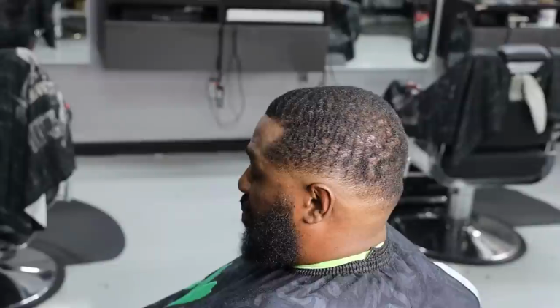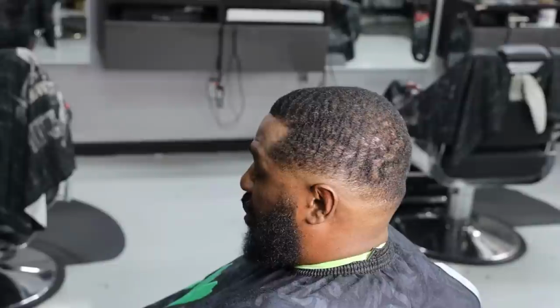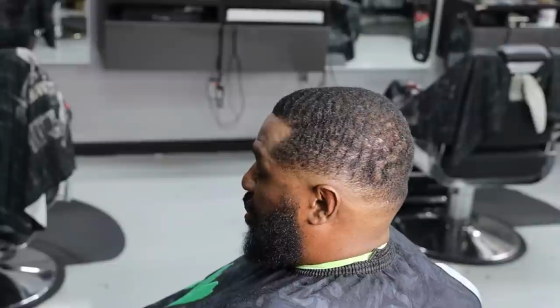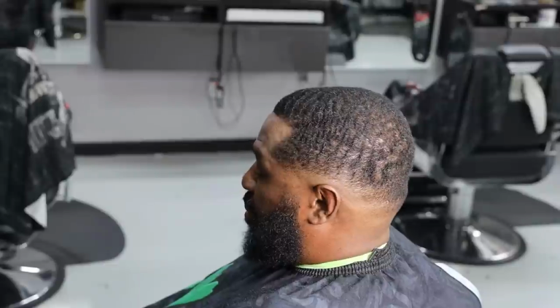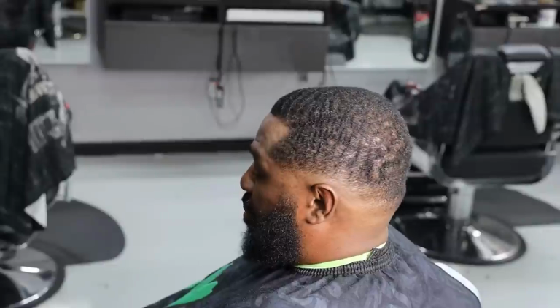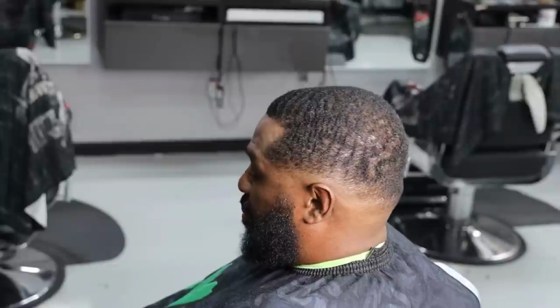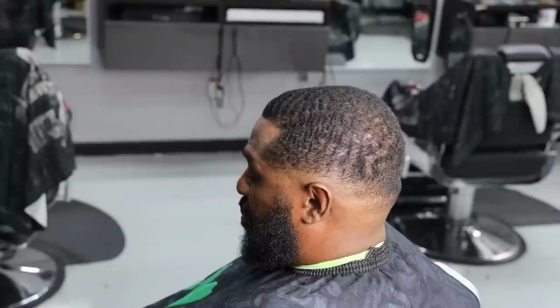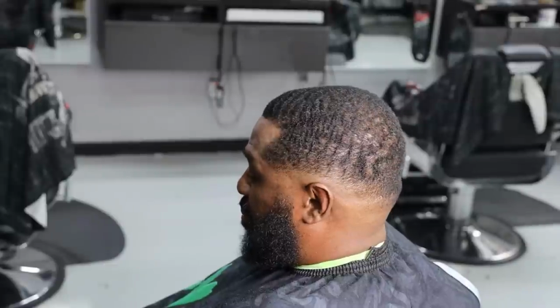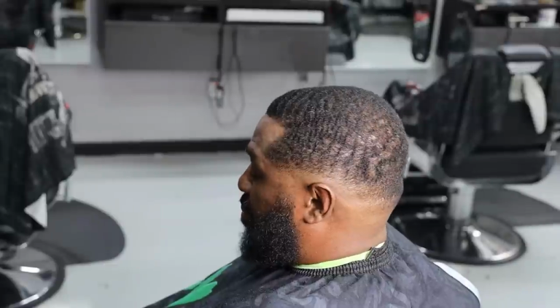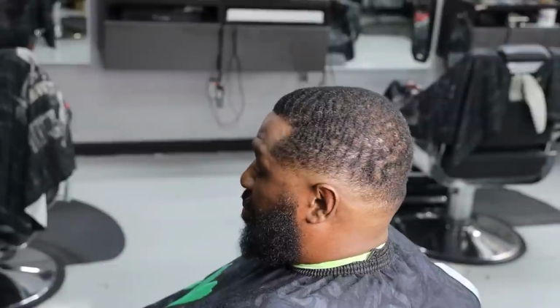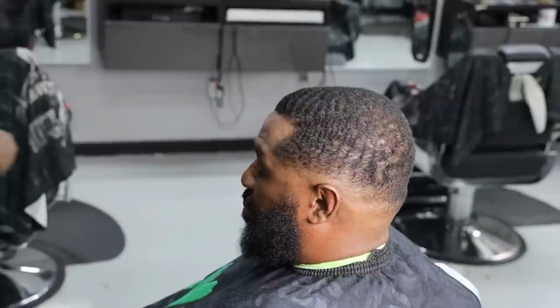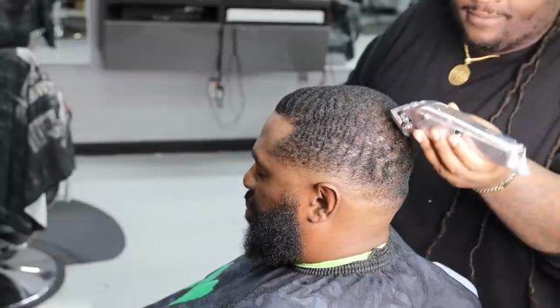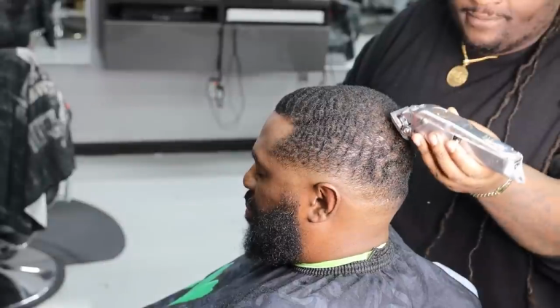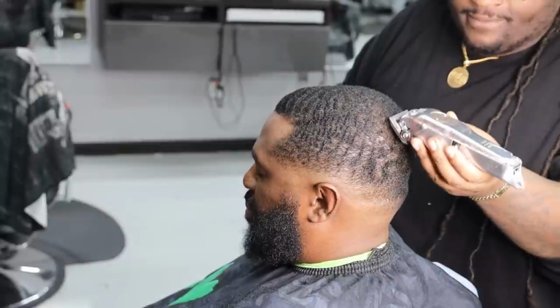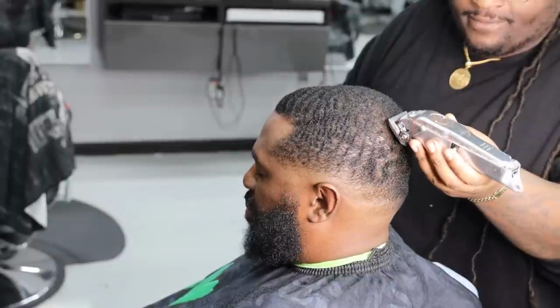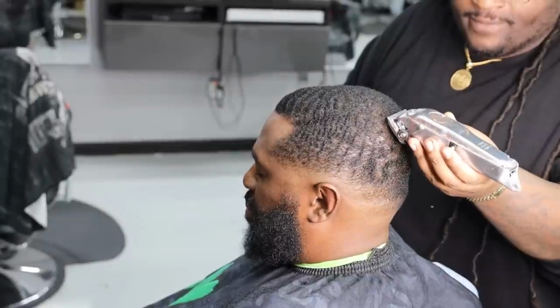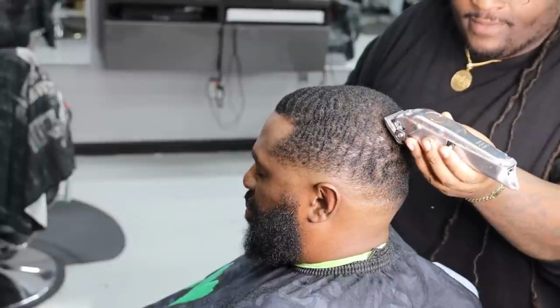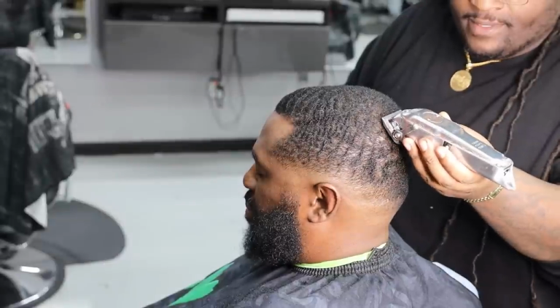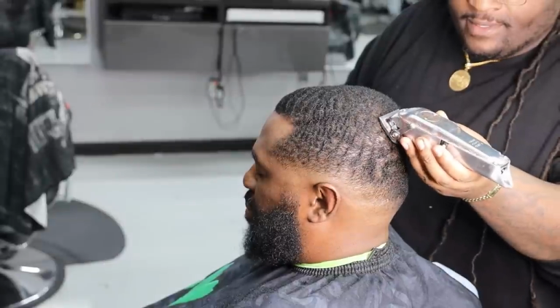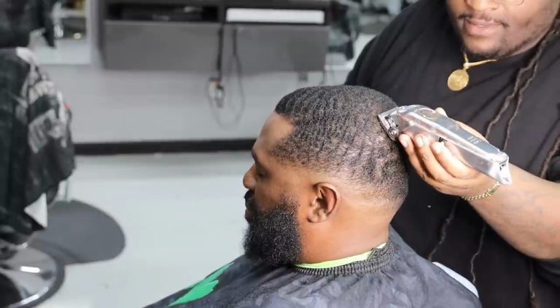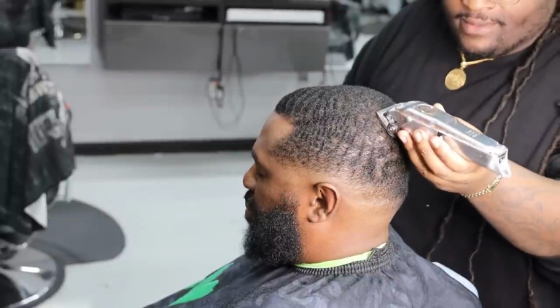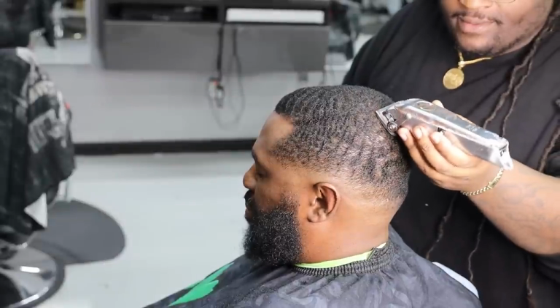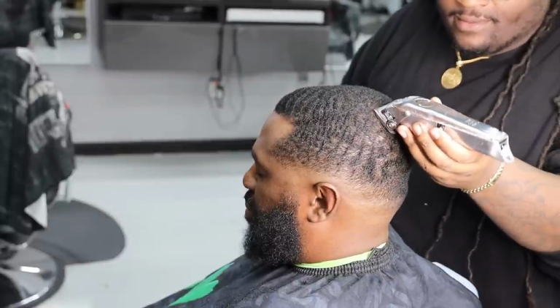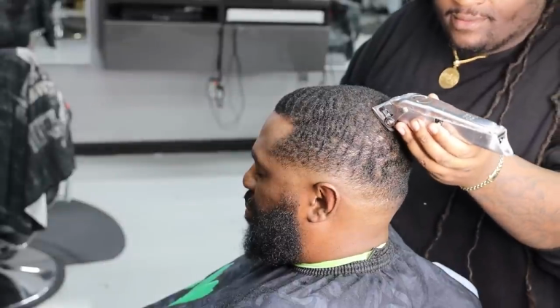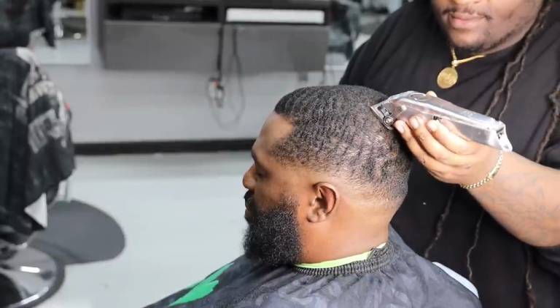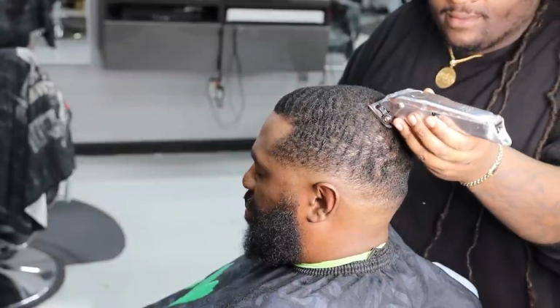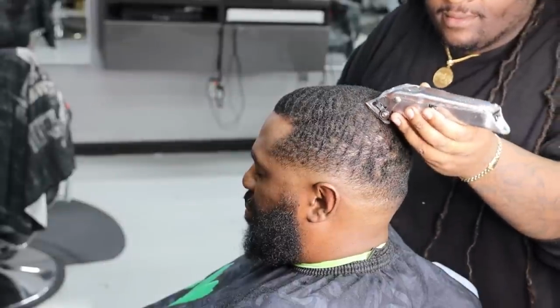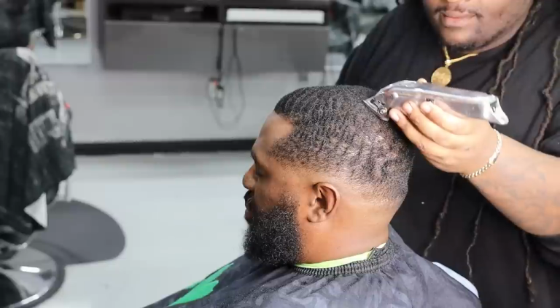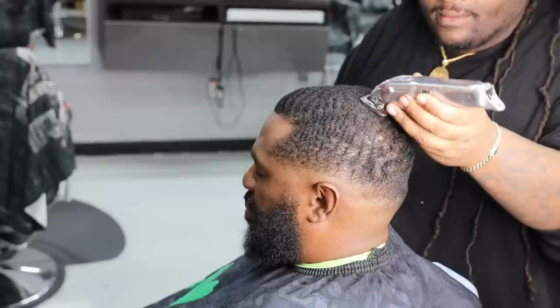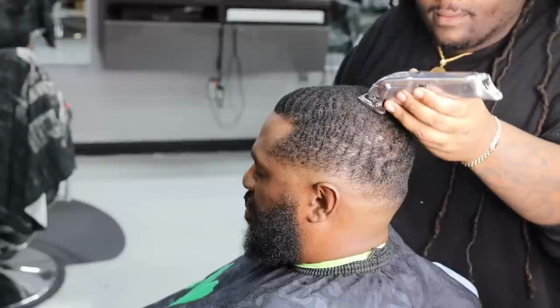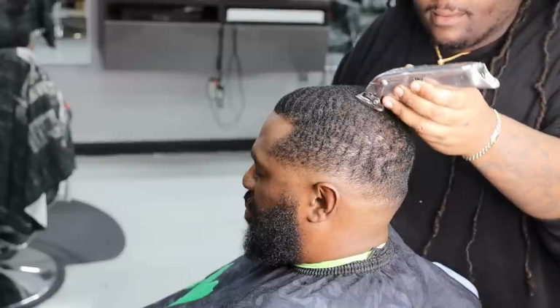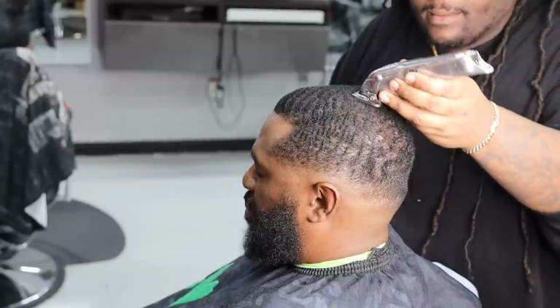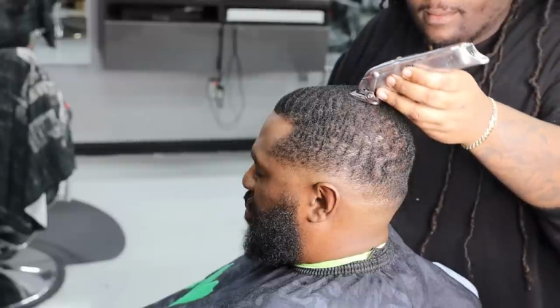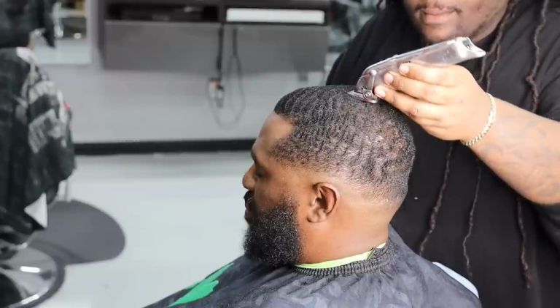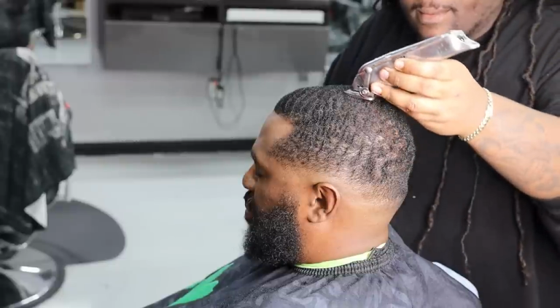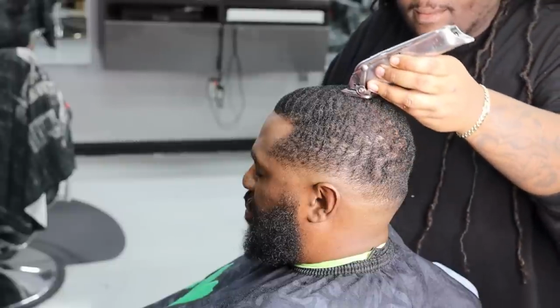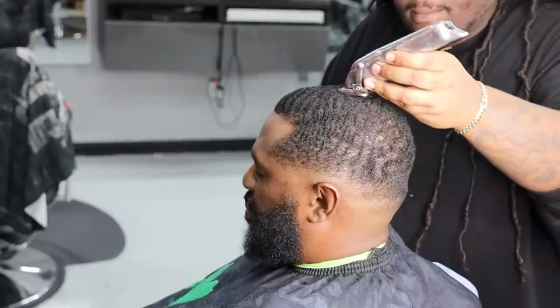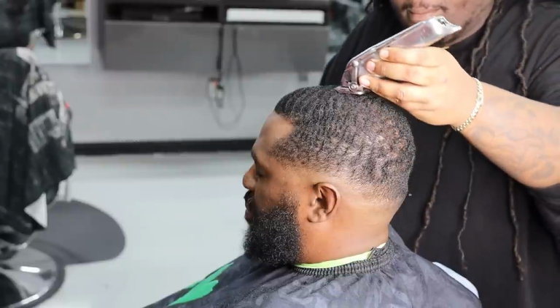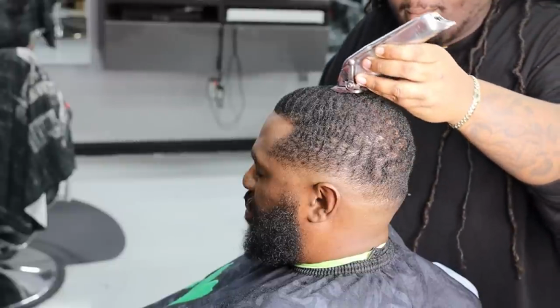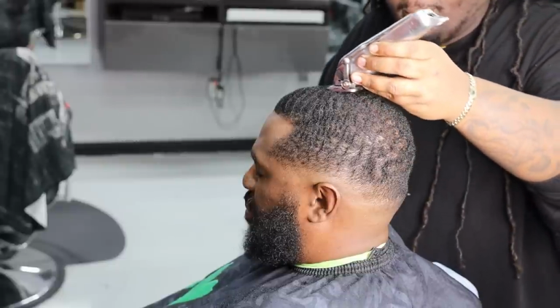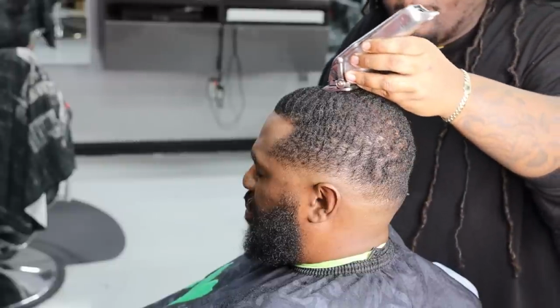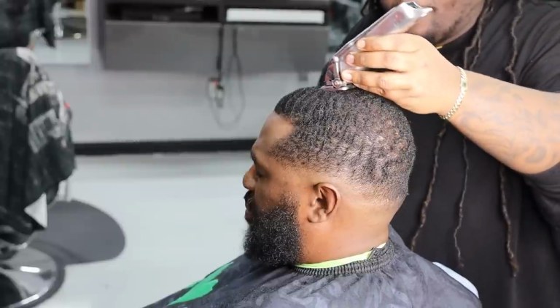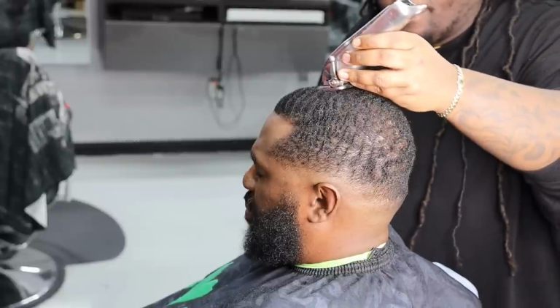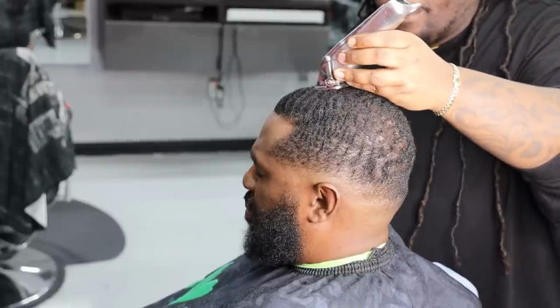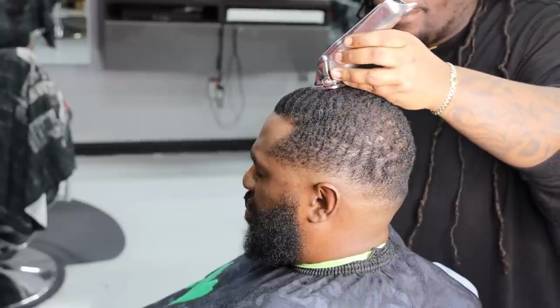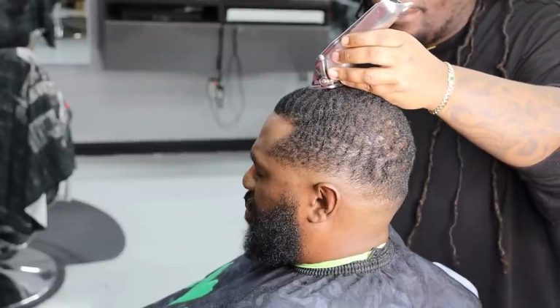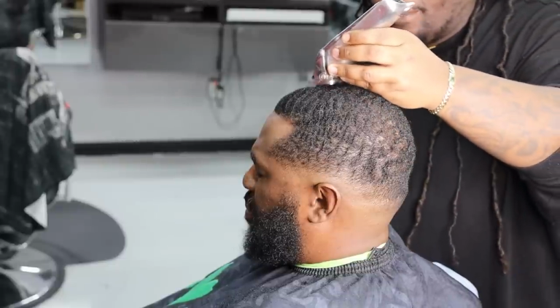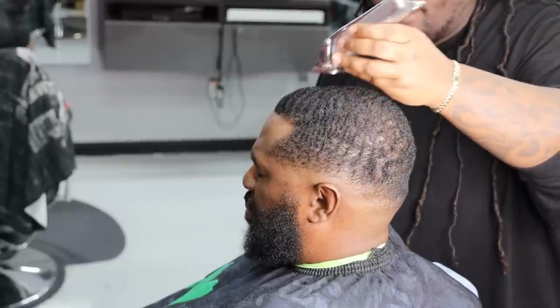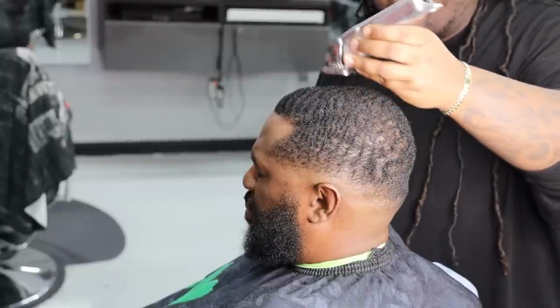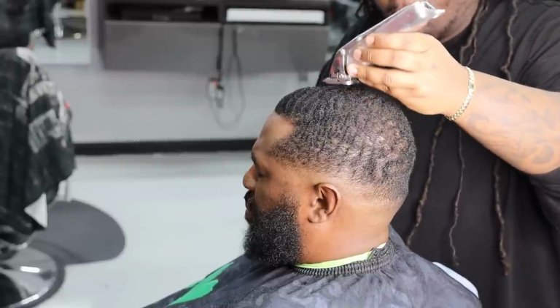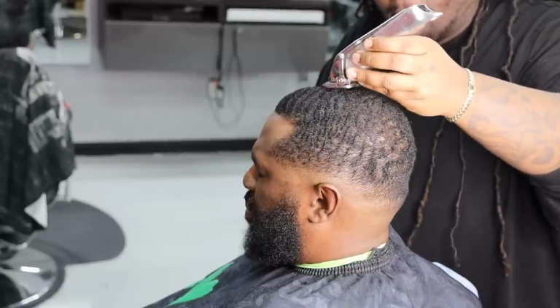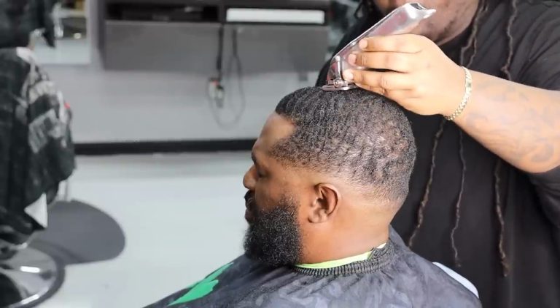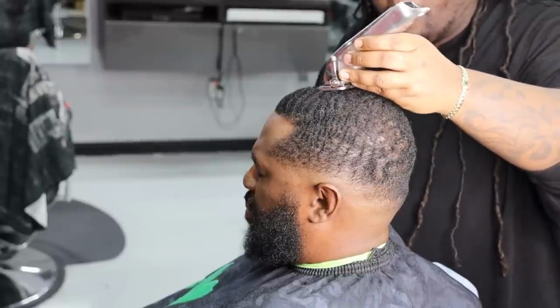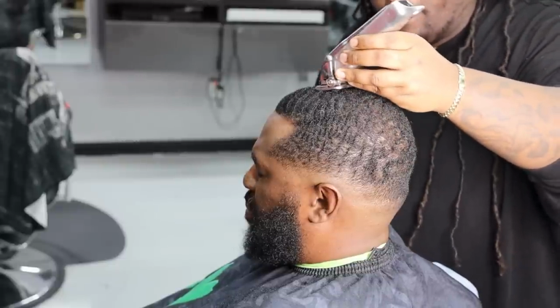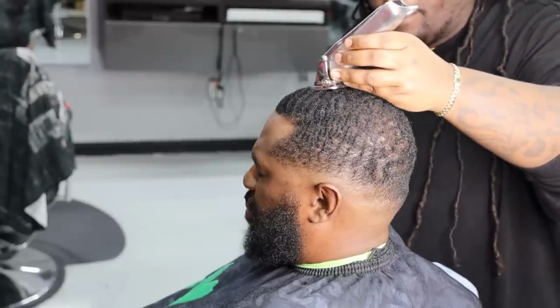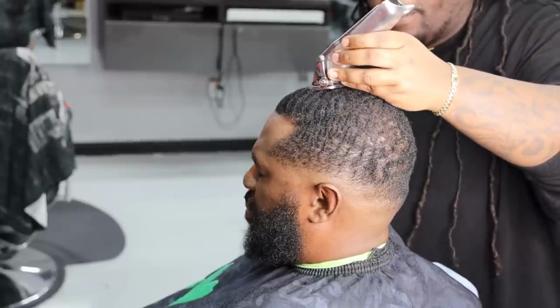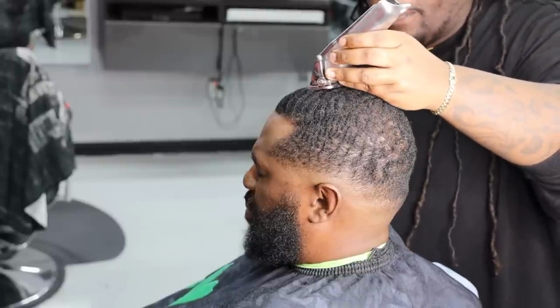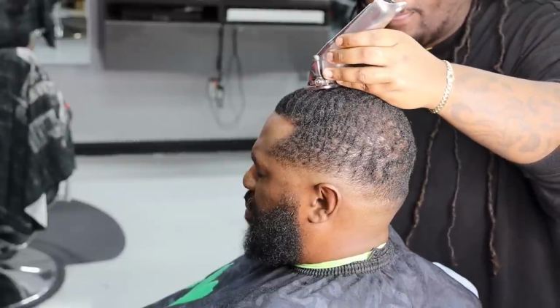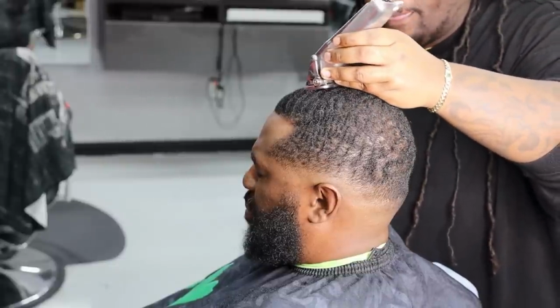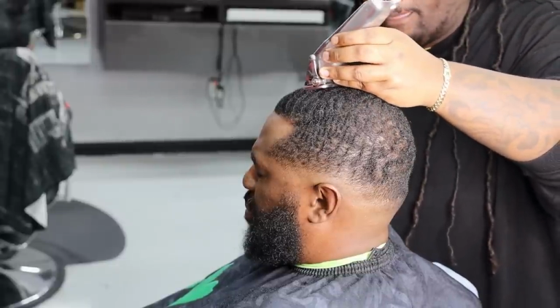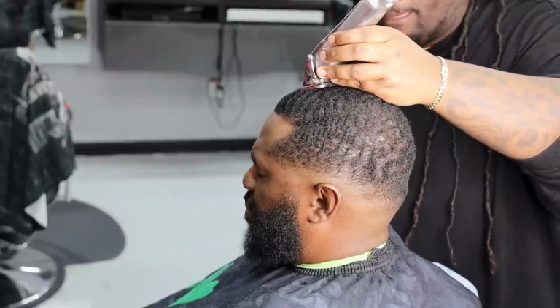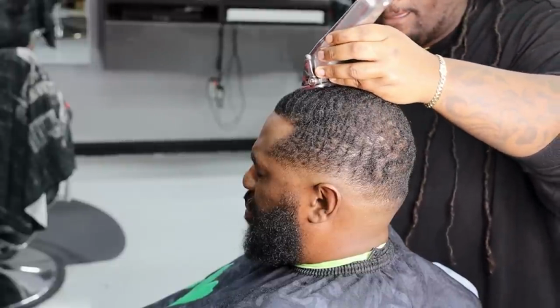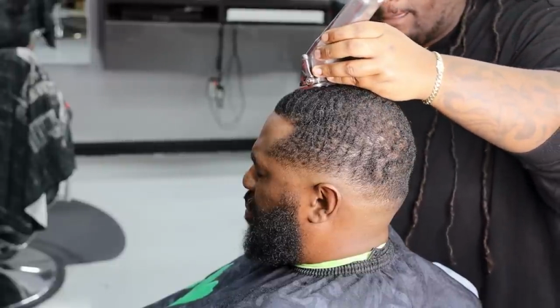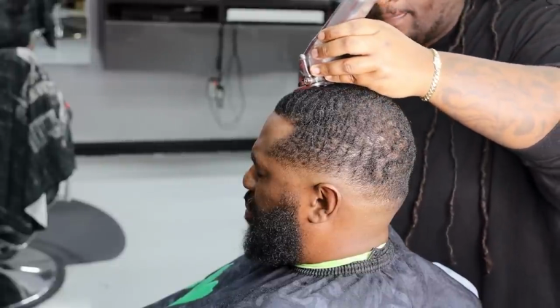Yo, YouTube, what's going on? It's your boy Beam, and today I'm bringing you a quick video of just a quick, nice, natural lineup.